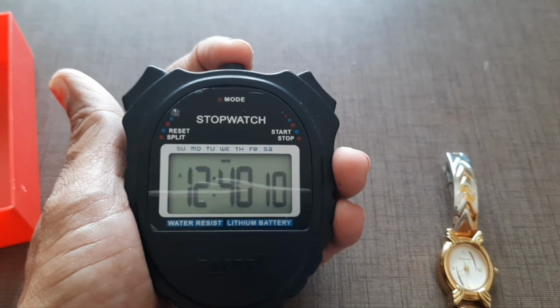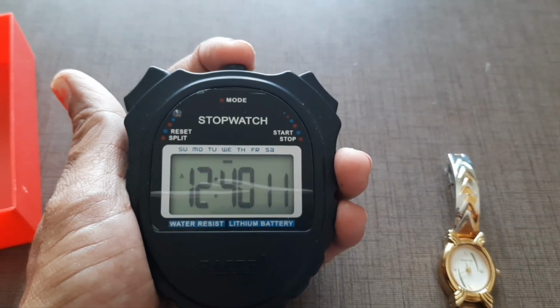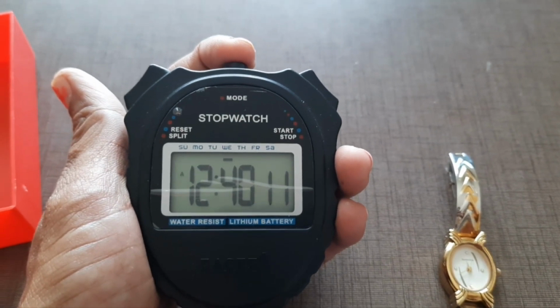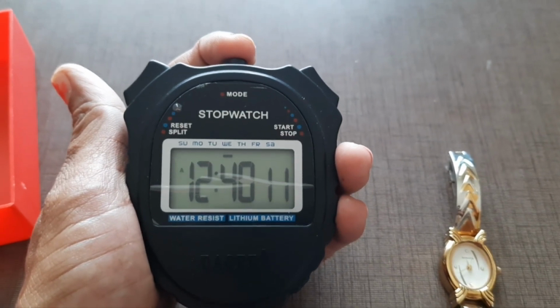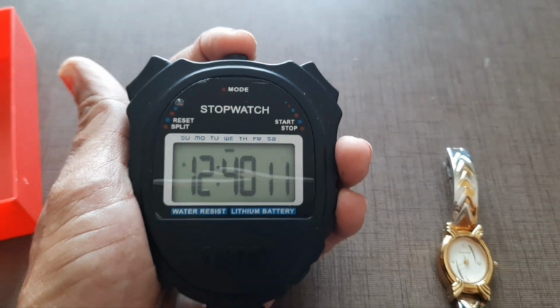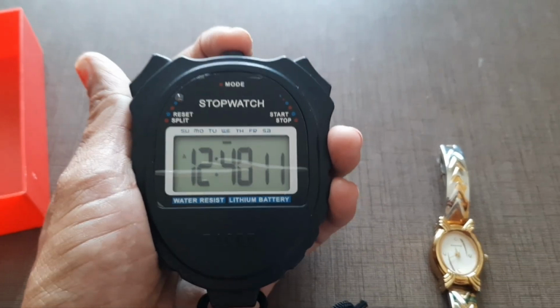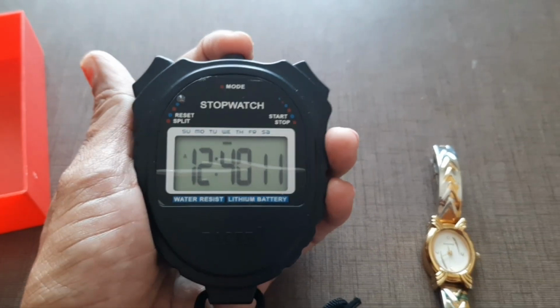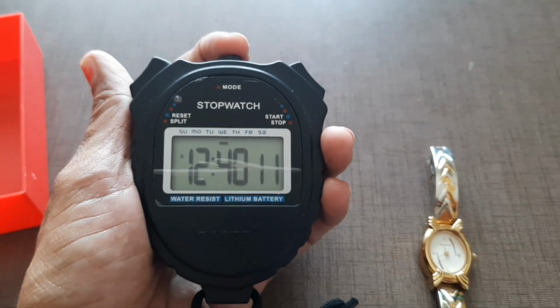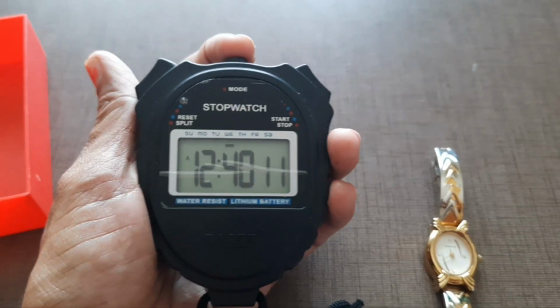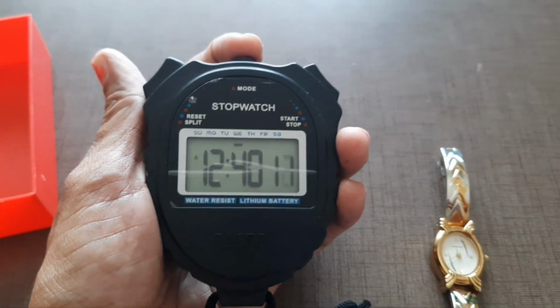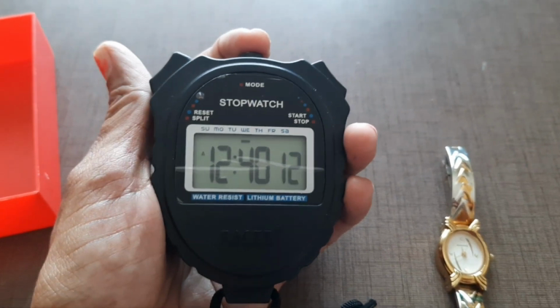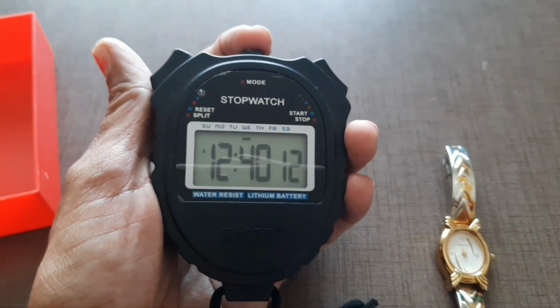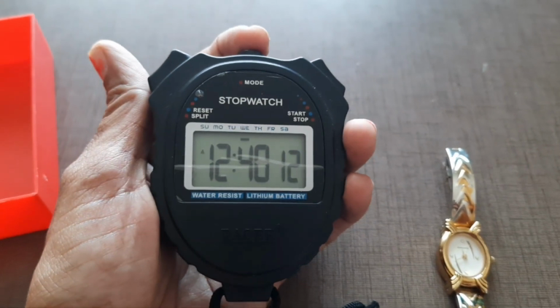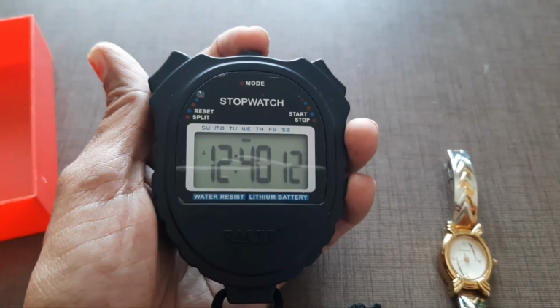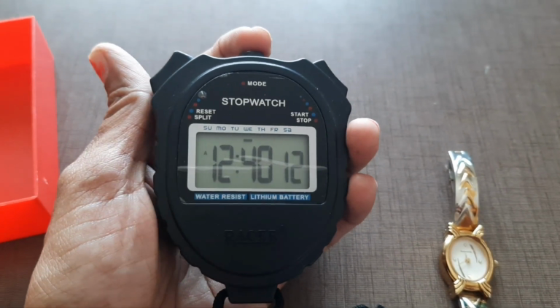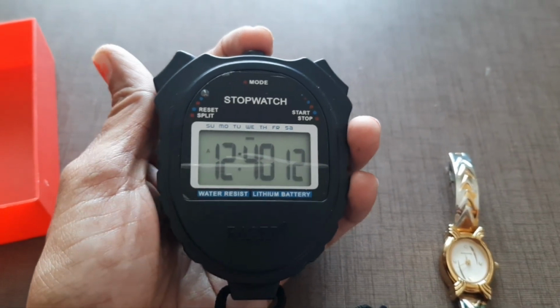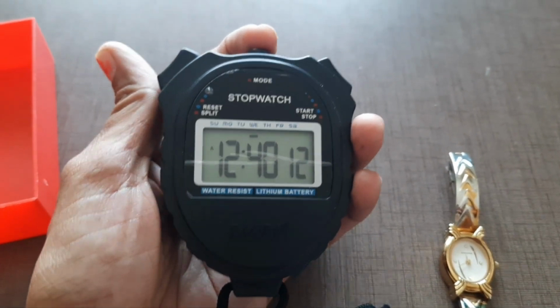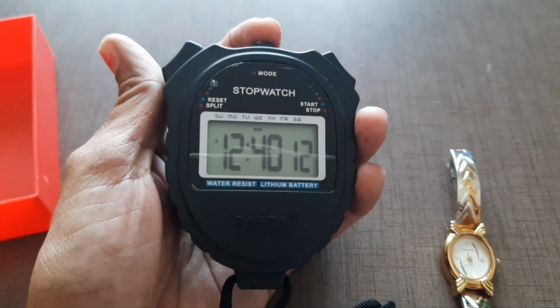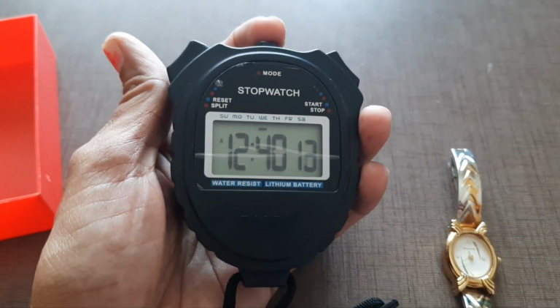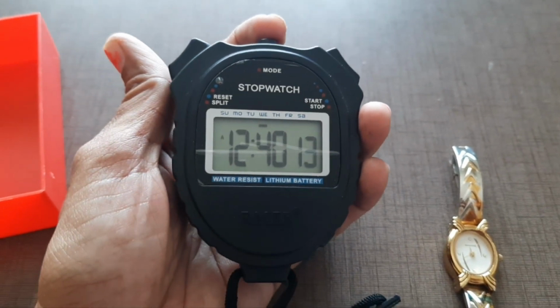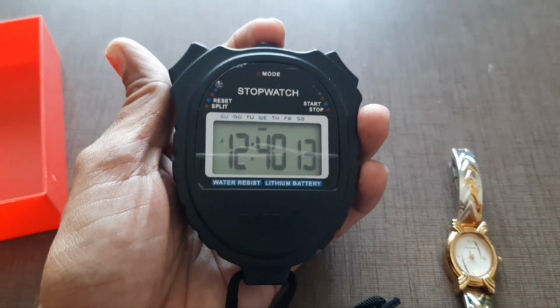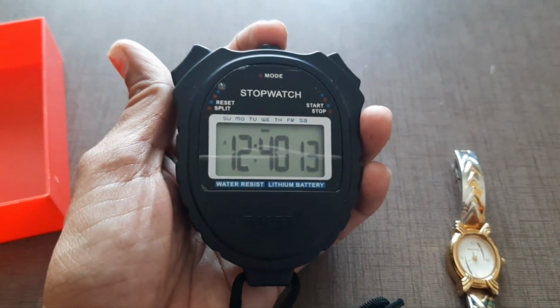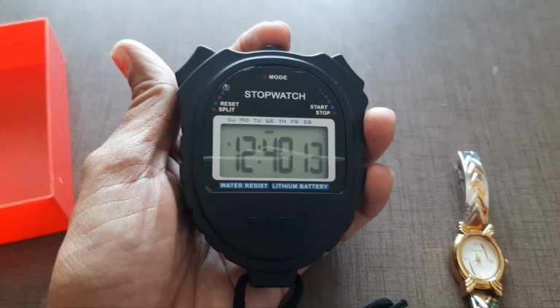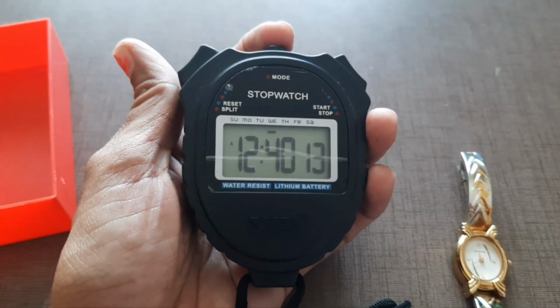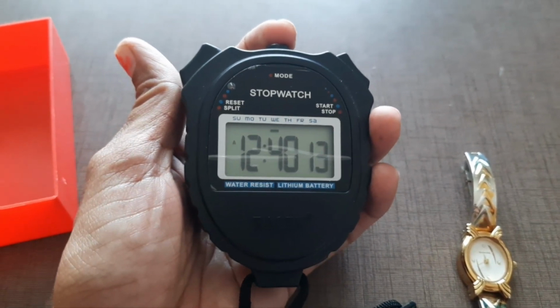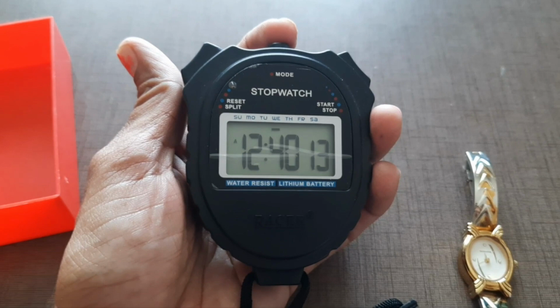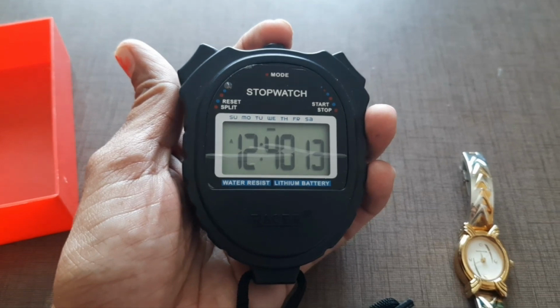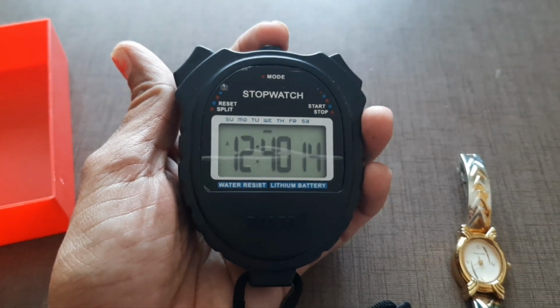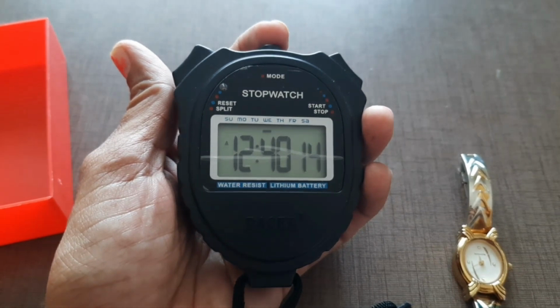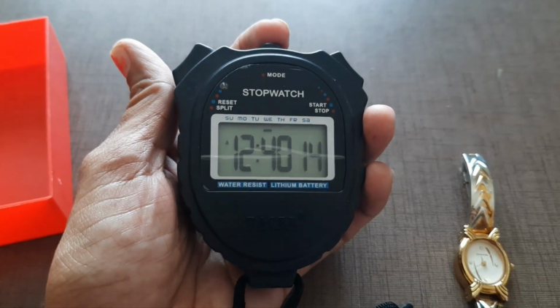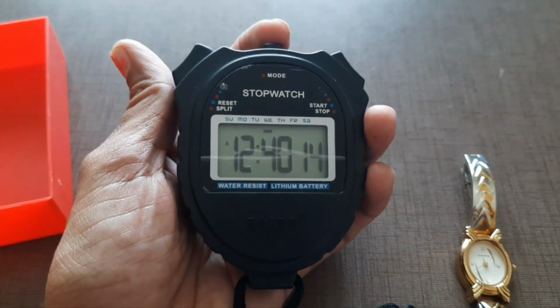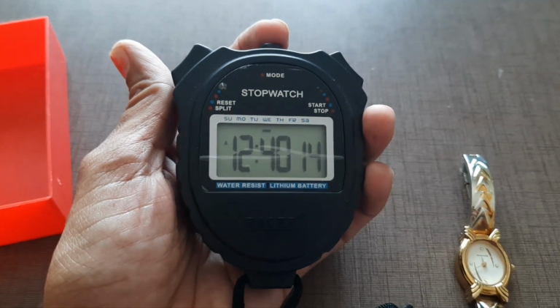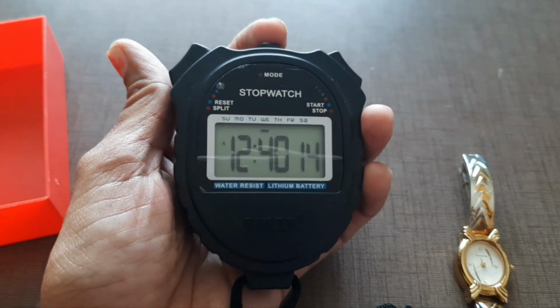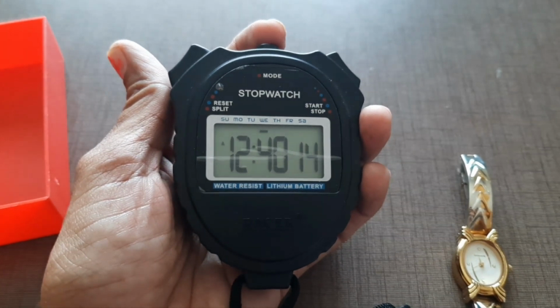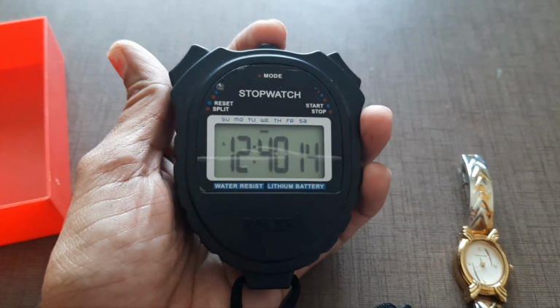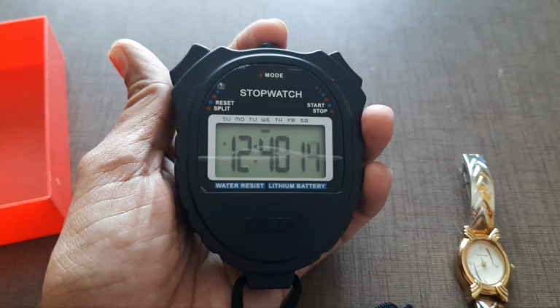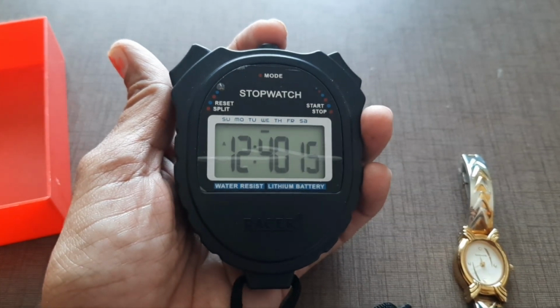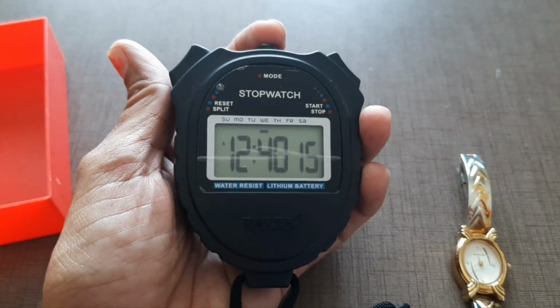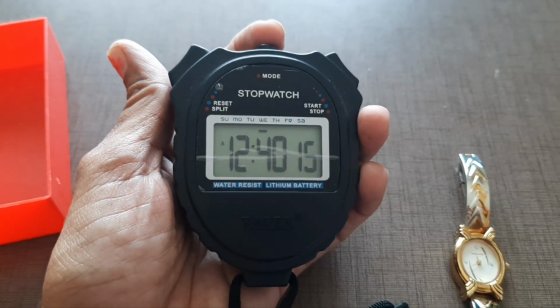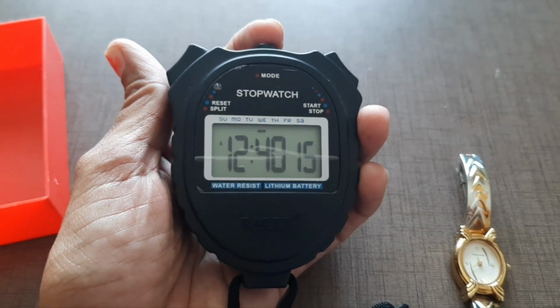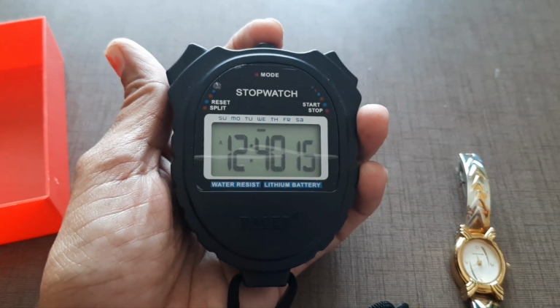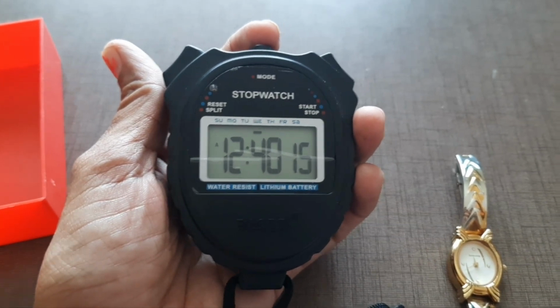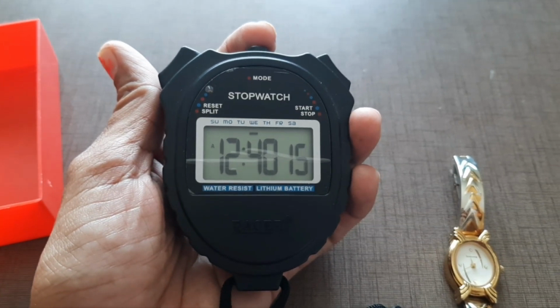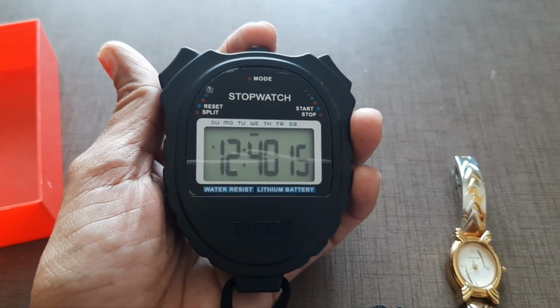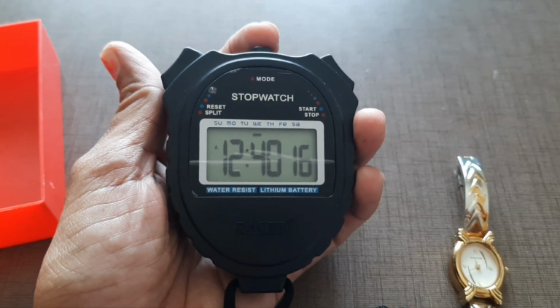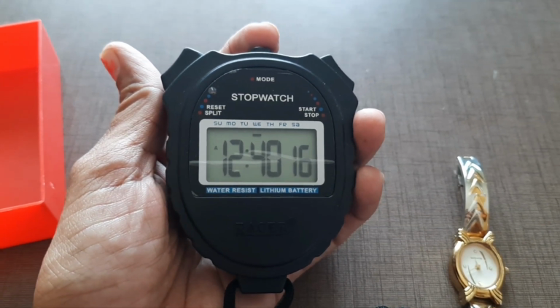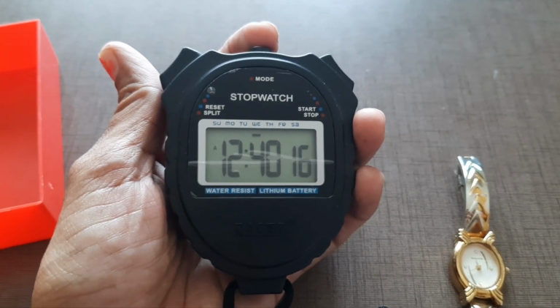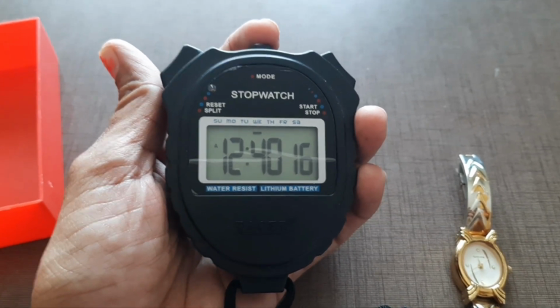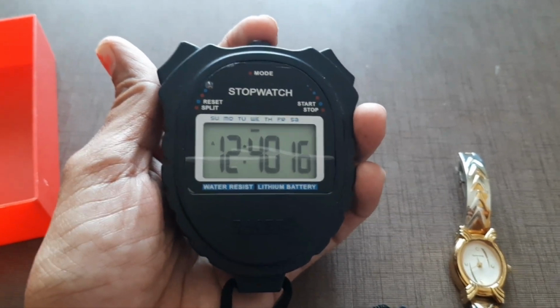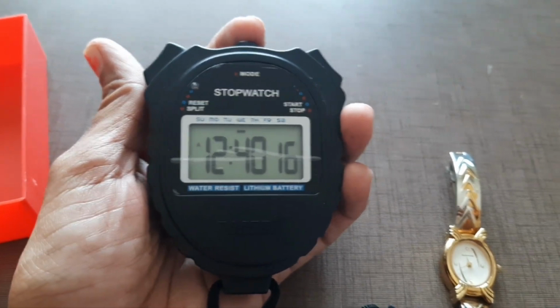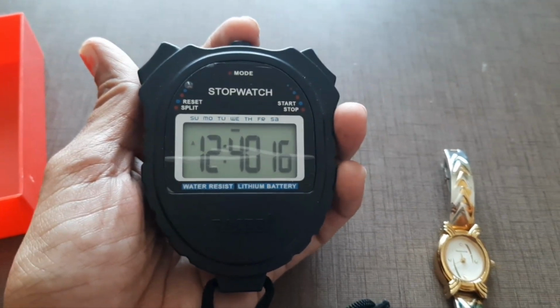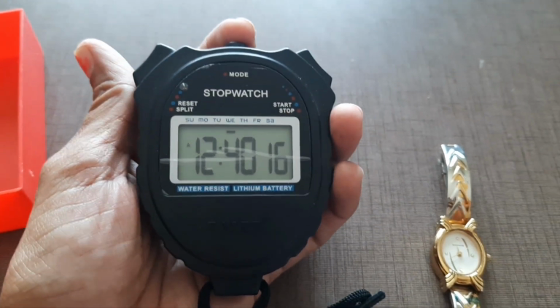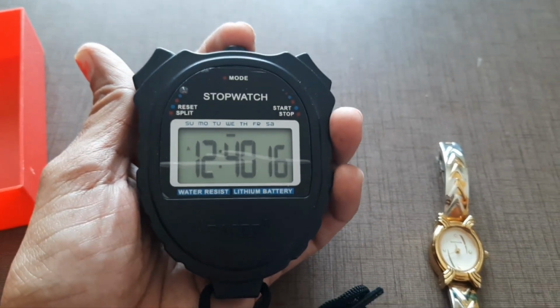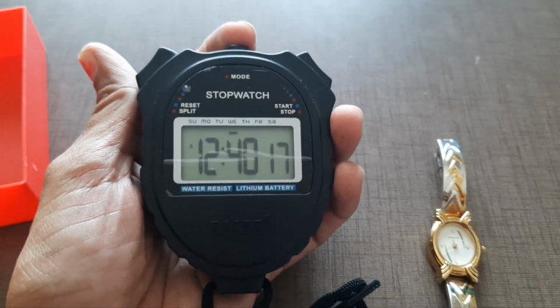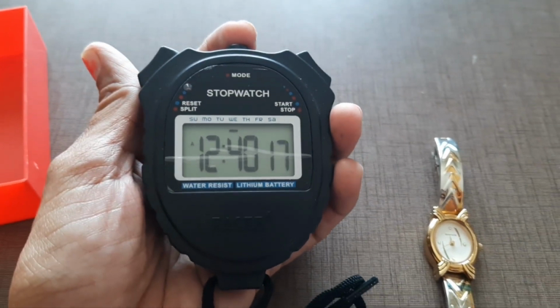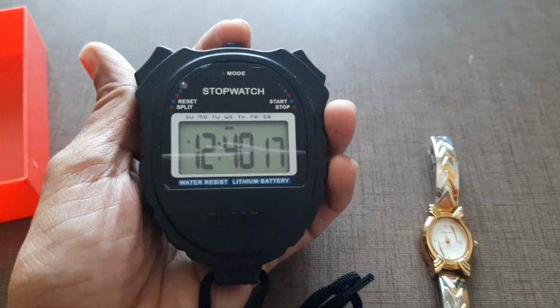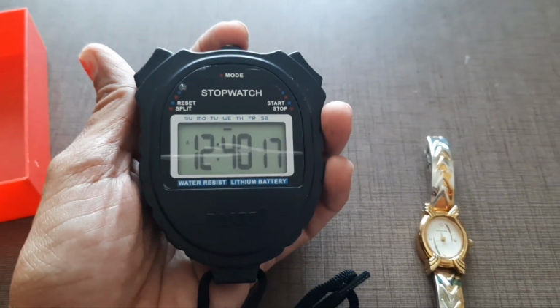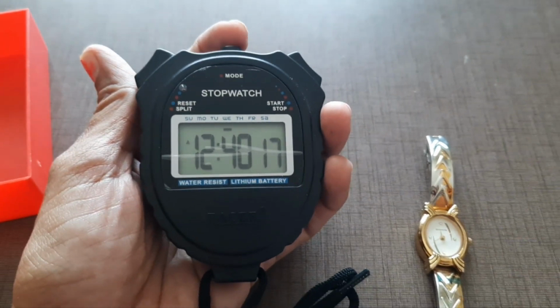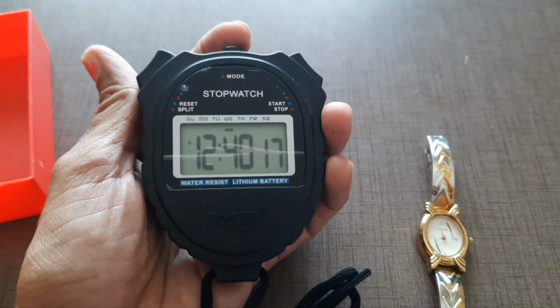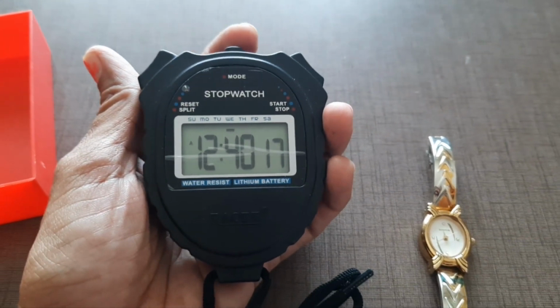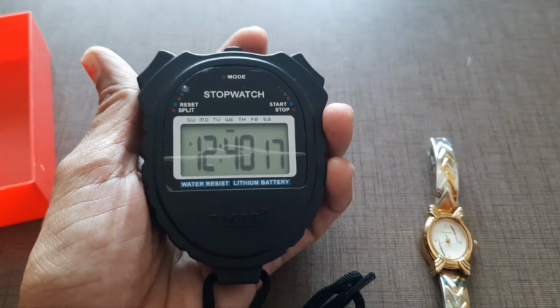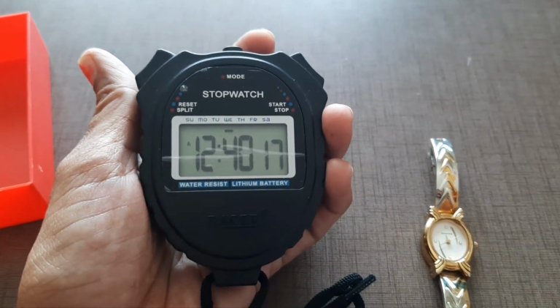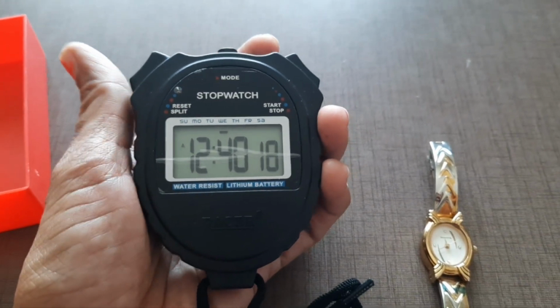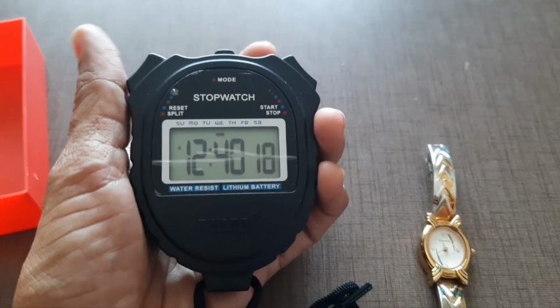In this way you can use the stopwatch. I hope this video is helpful for you on how to use the stopwatch.